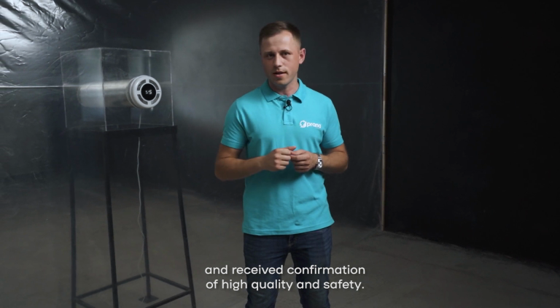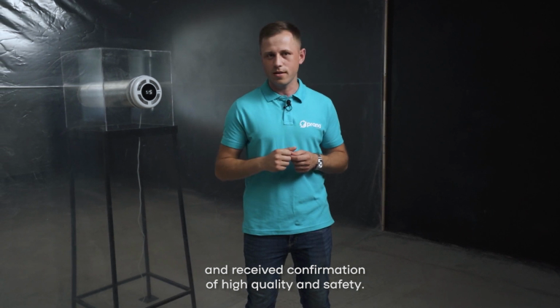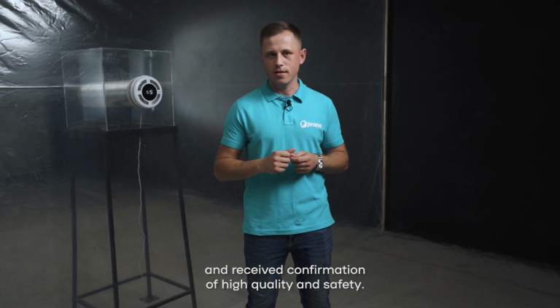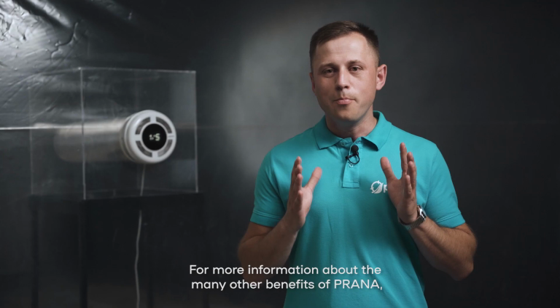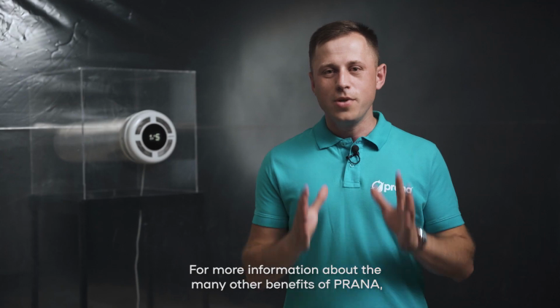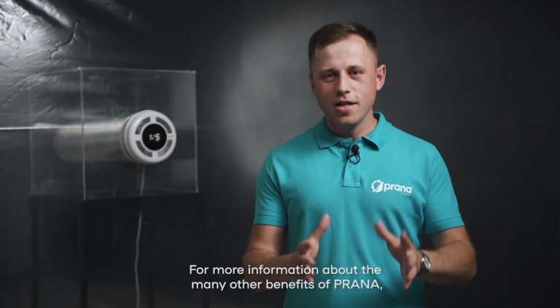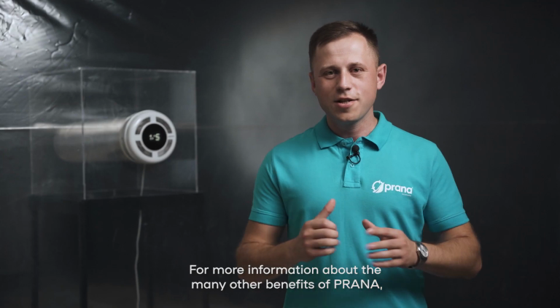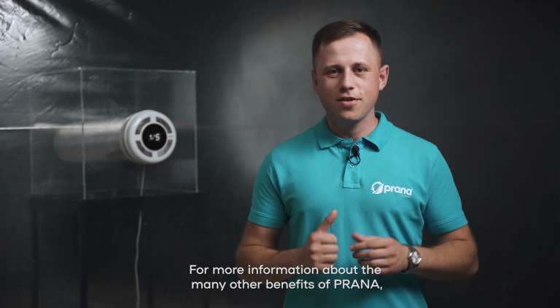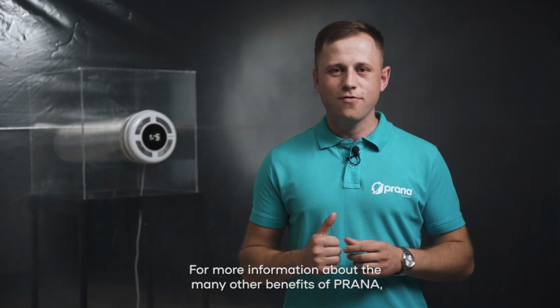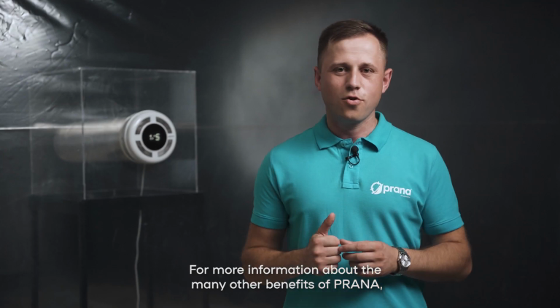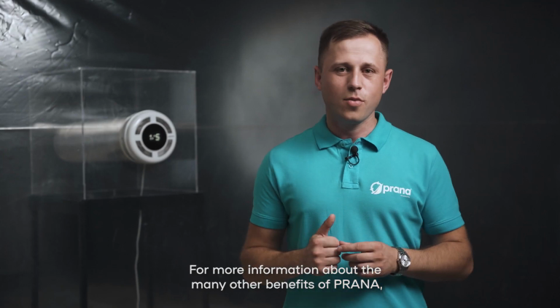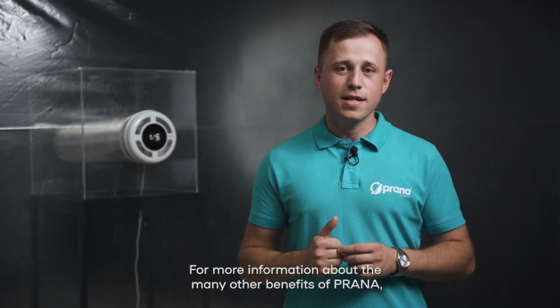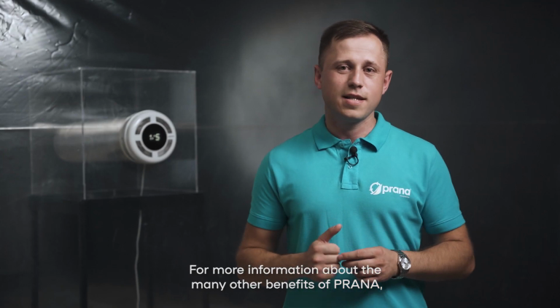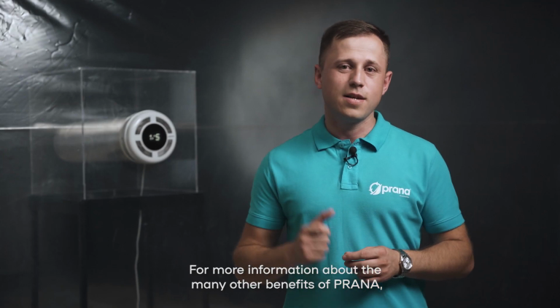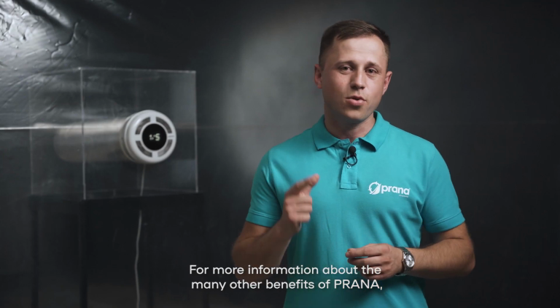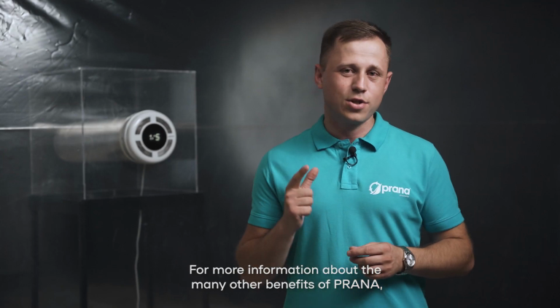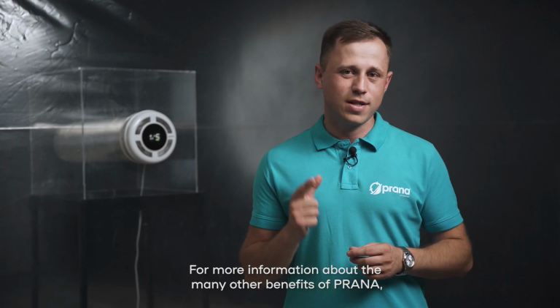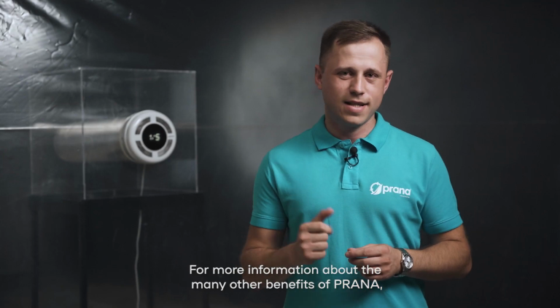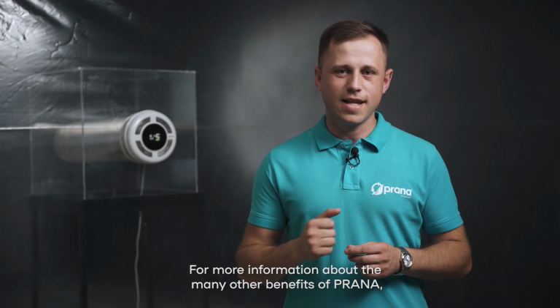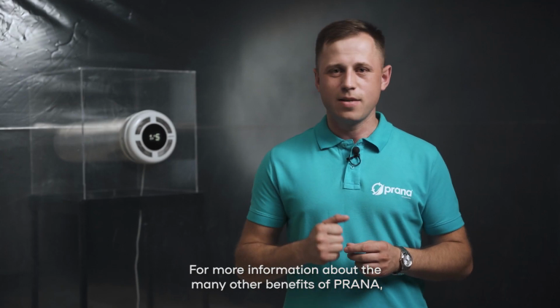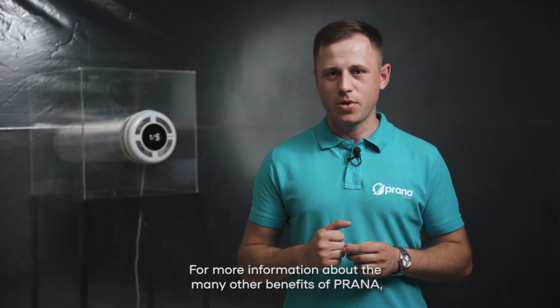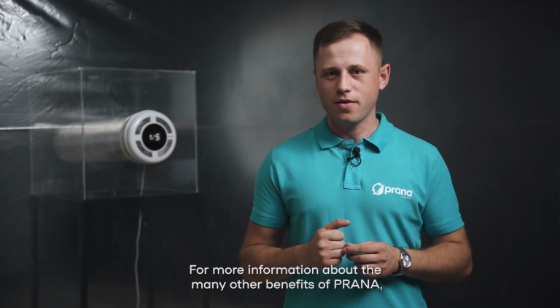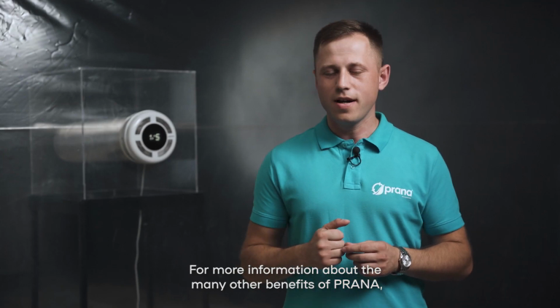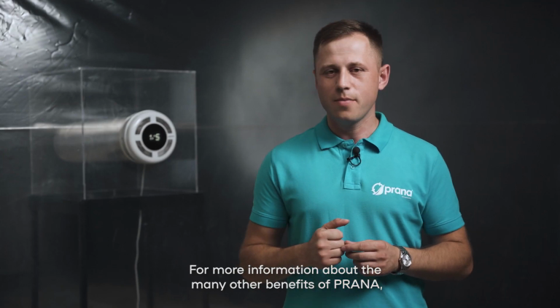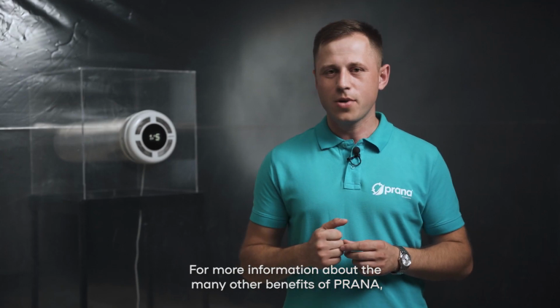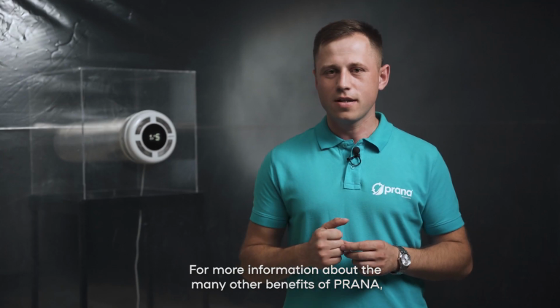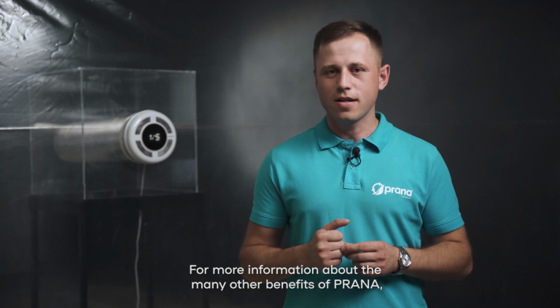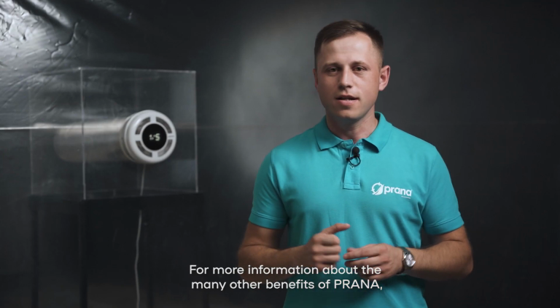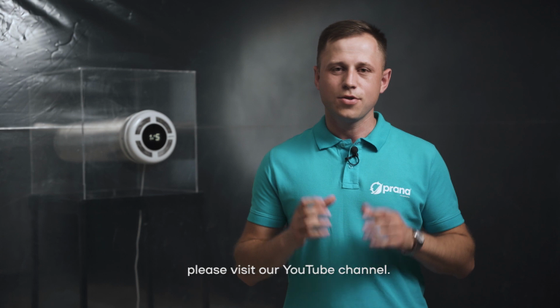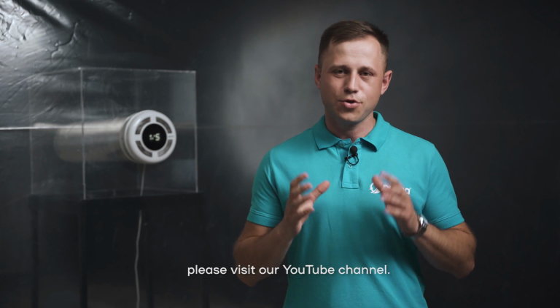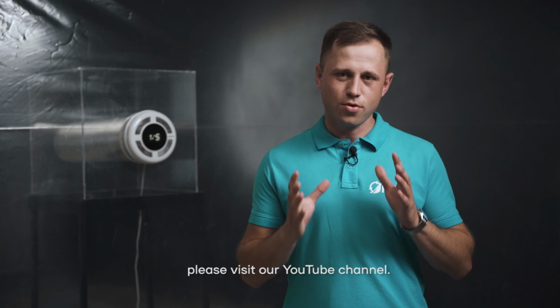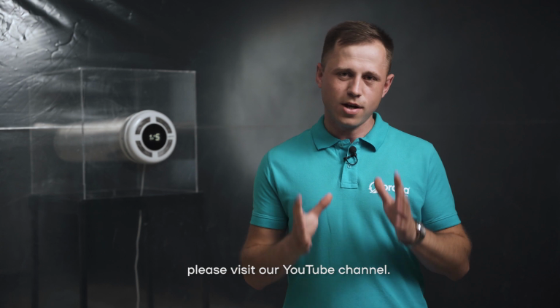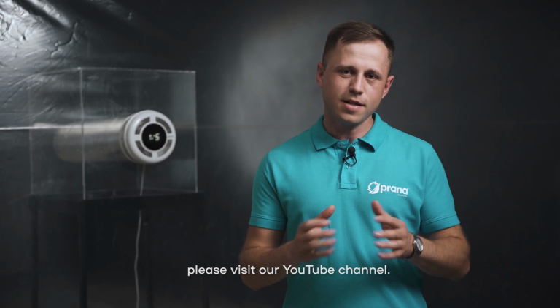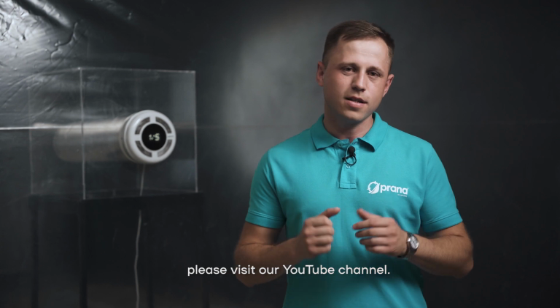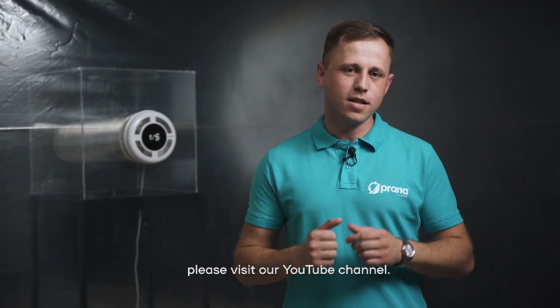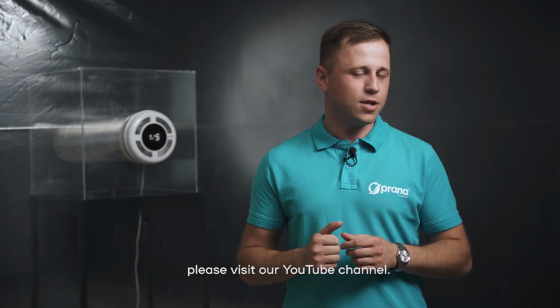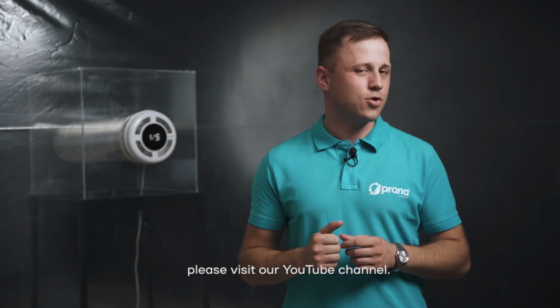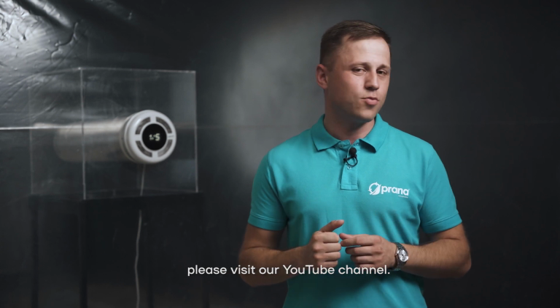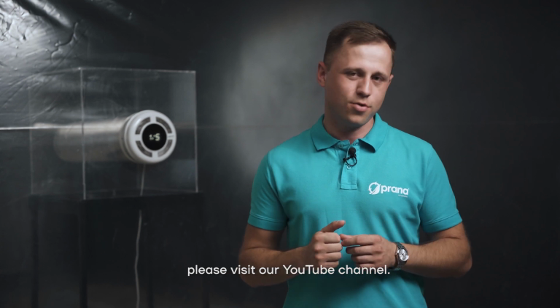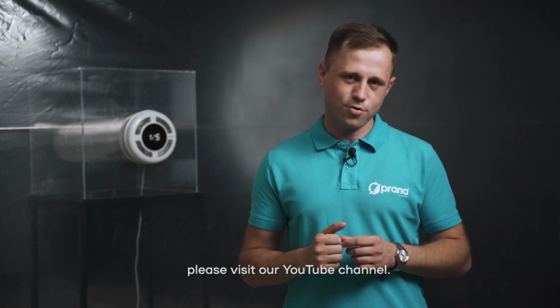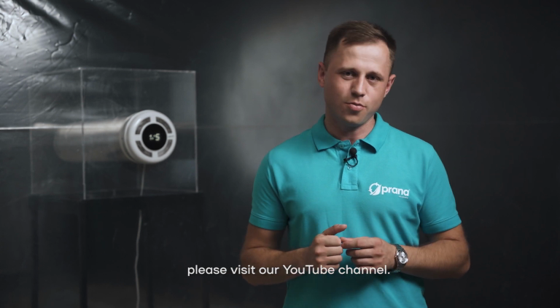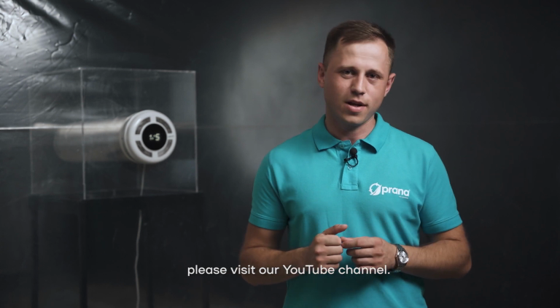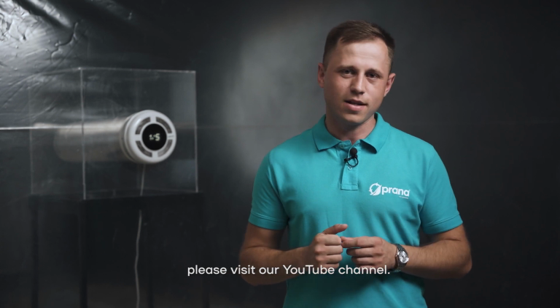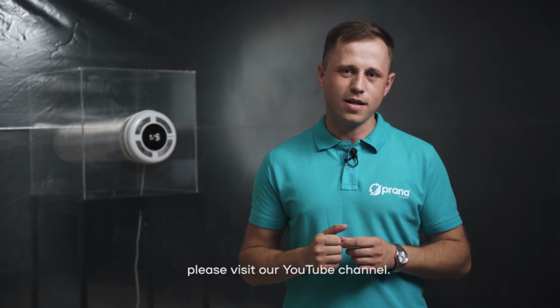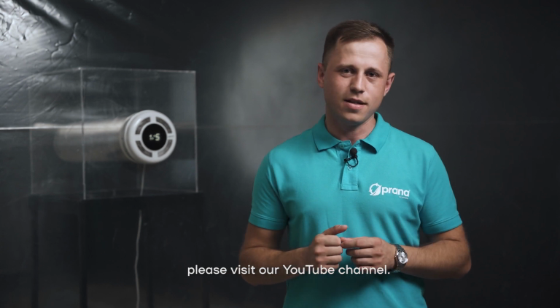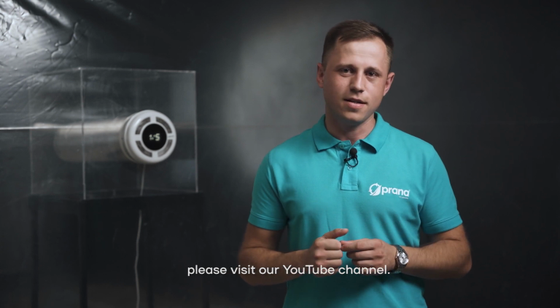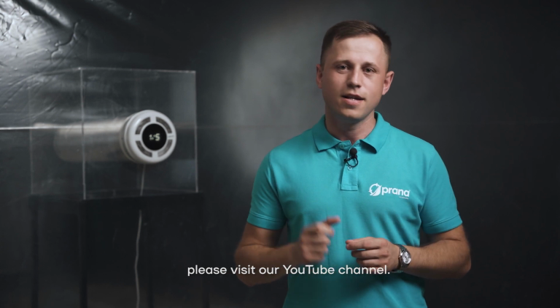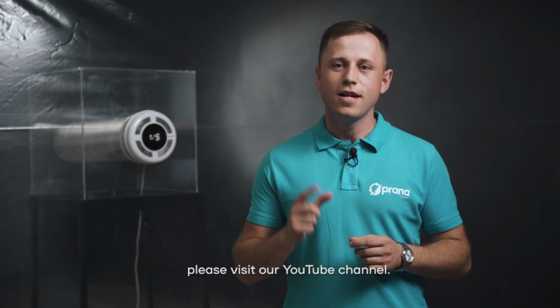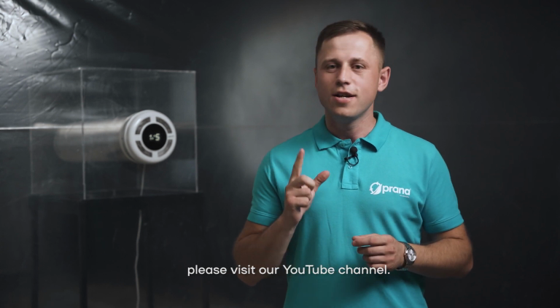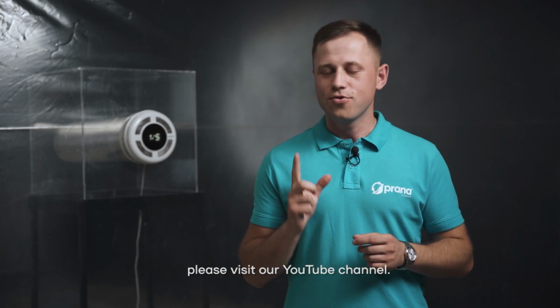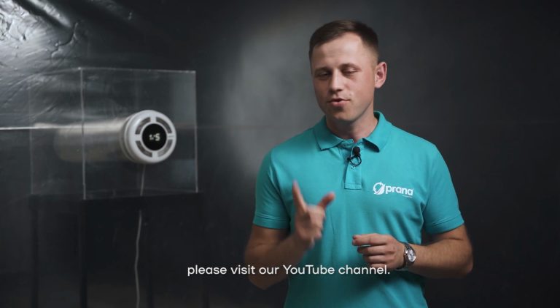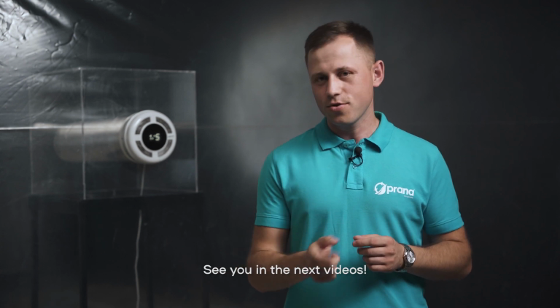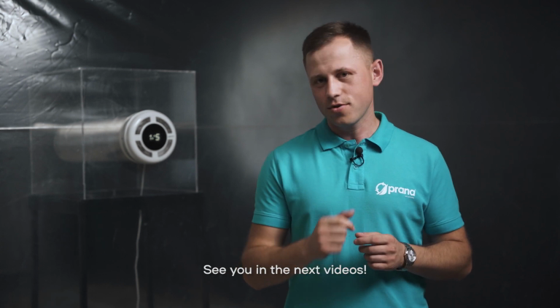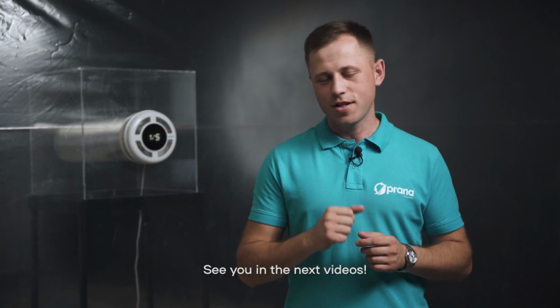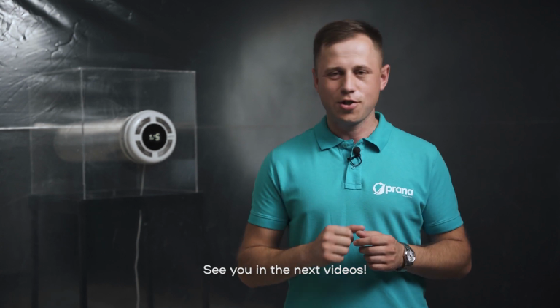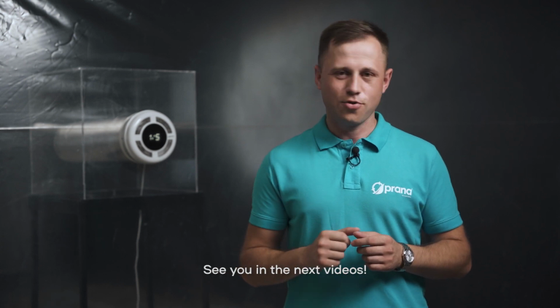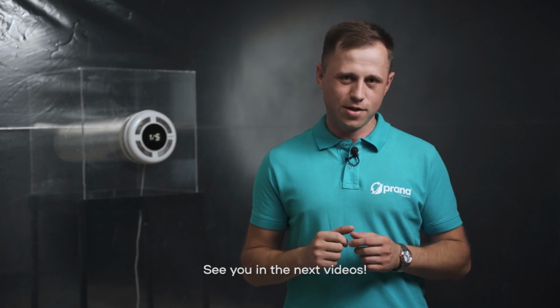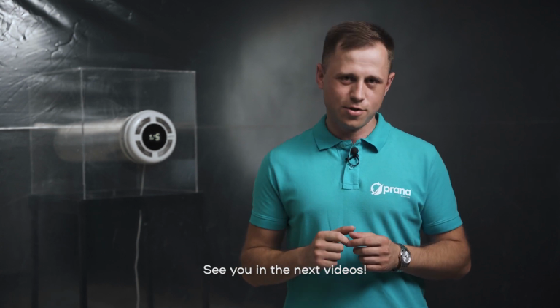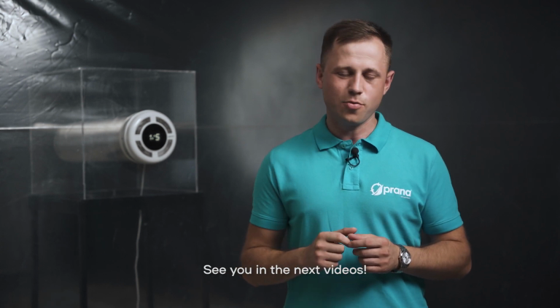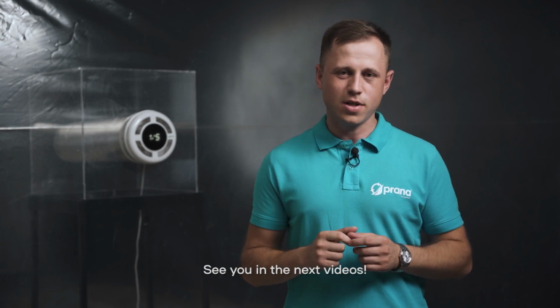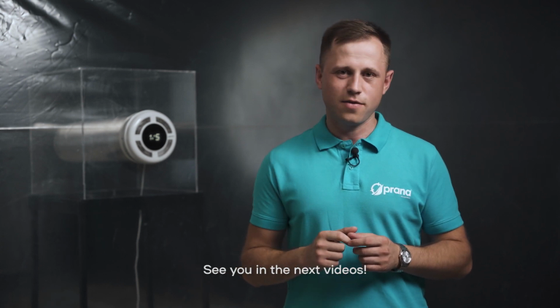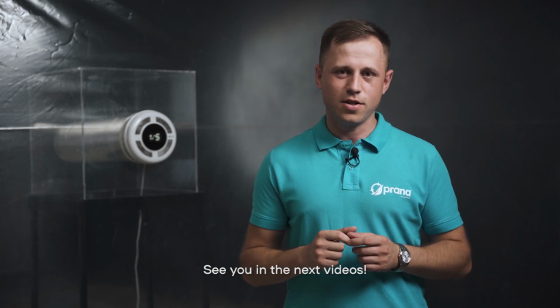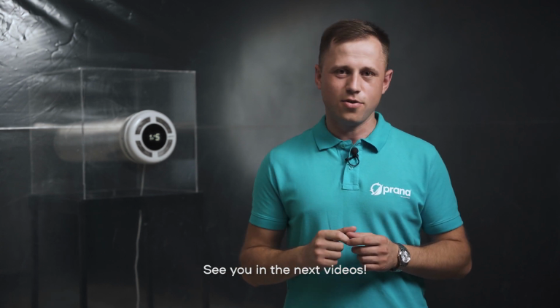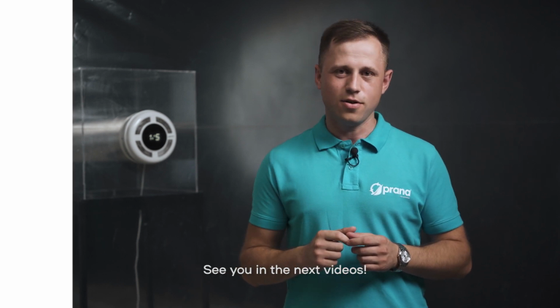For more information about the many benefits of Prana, please visit our YouTube channel. See you in the next videos!